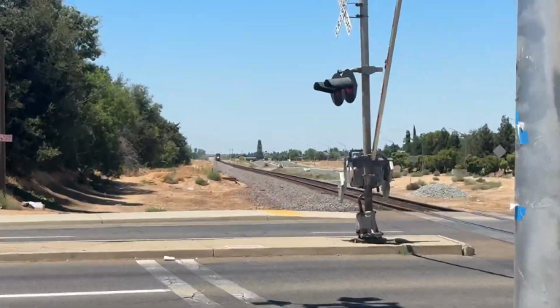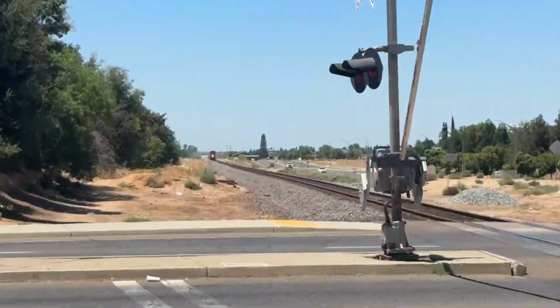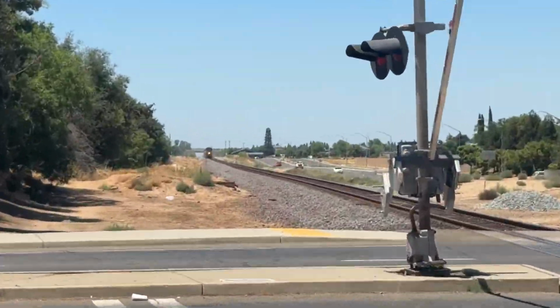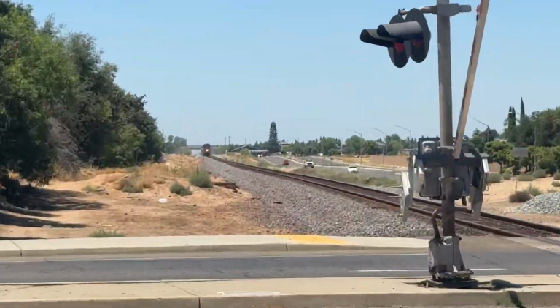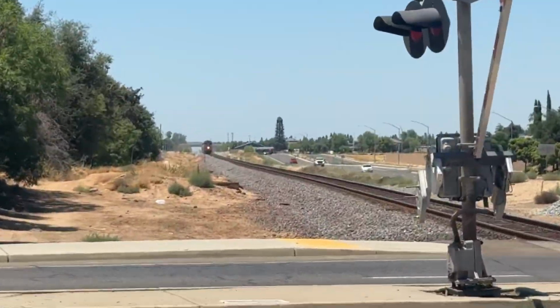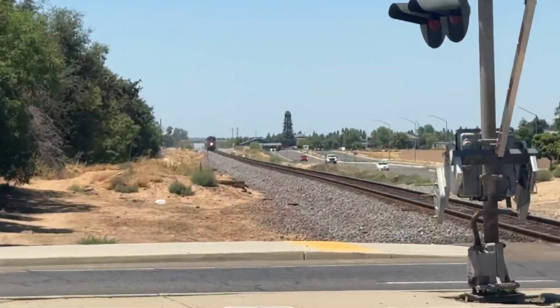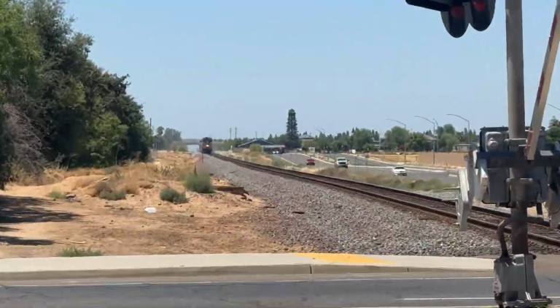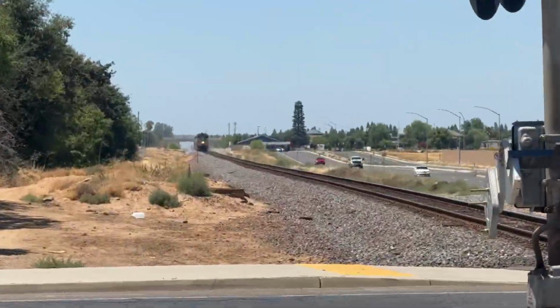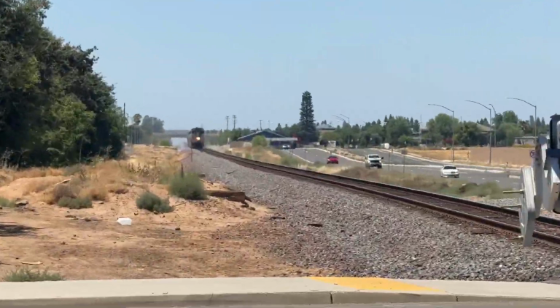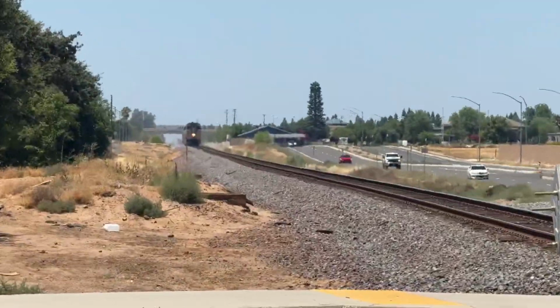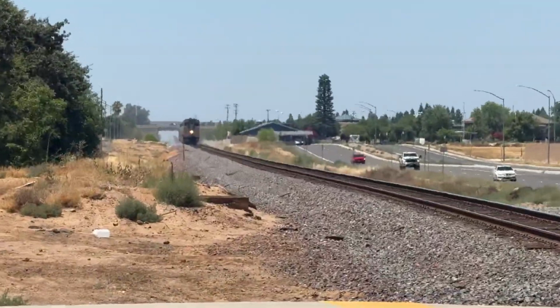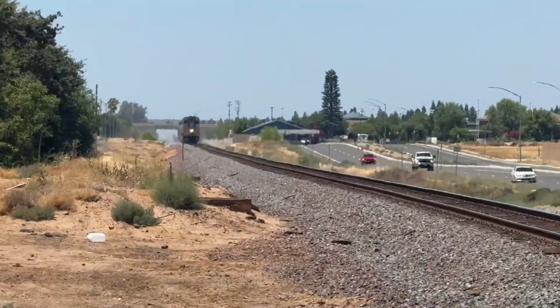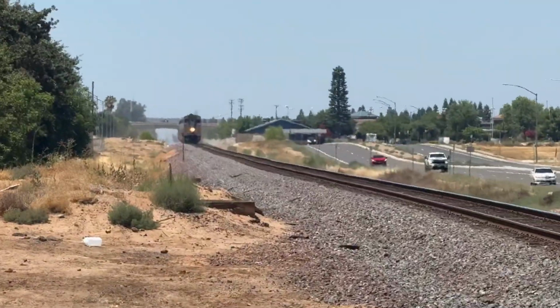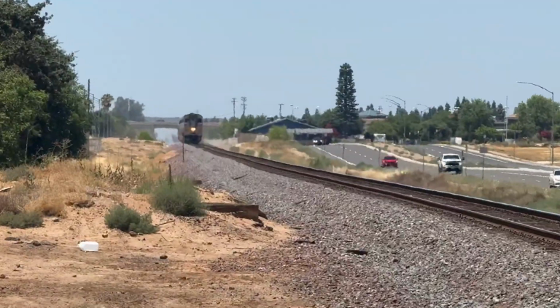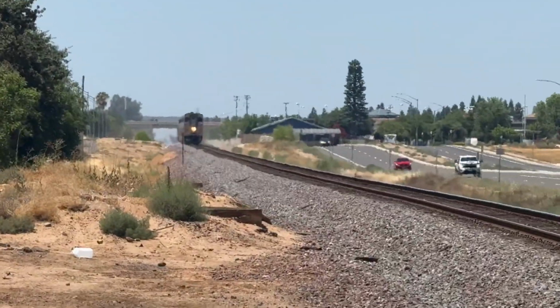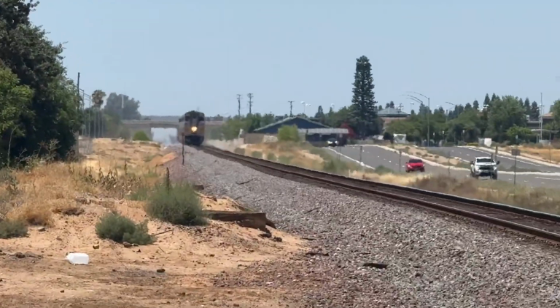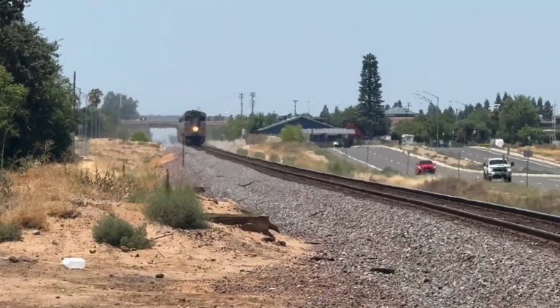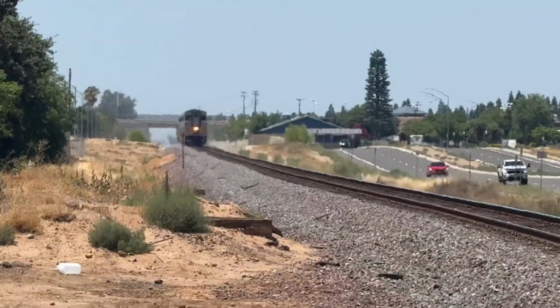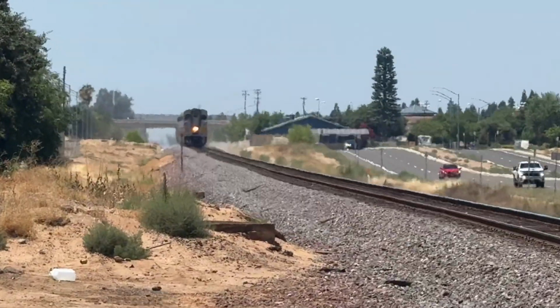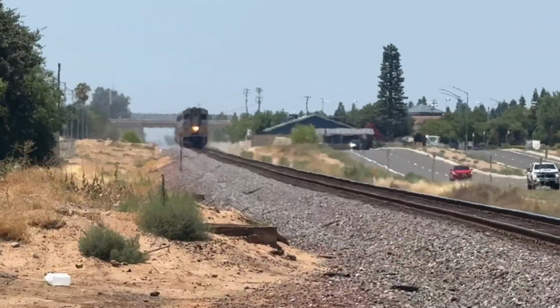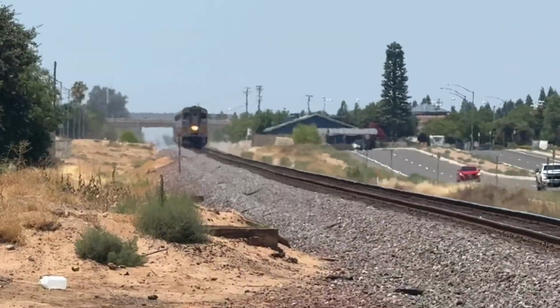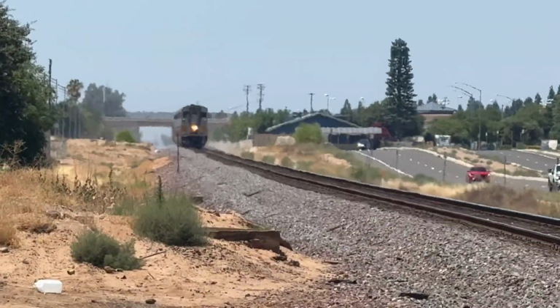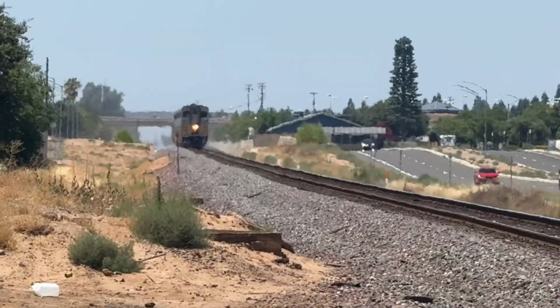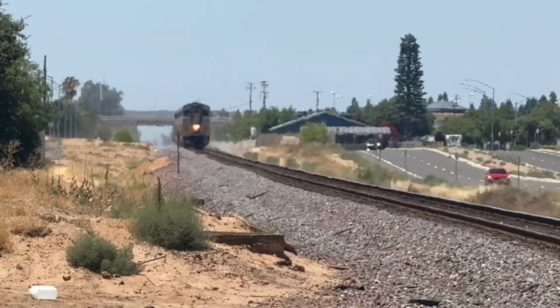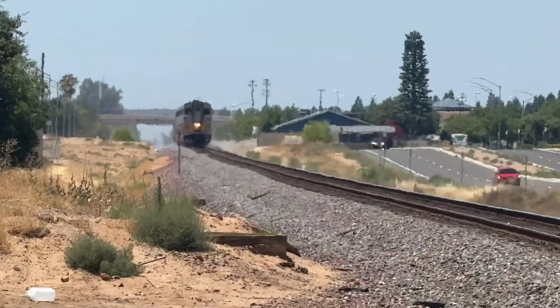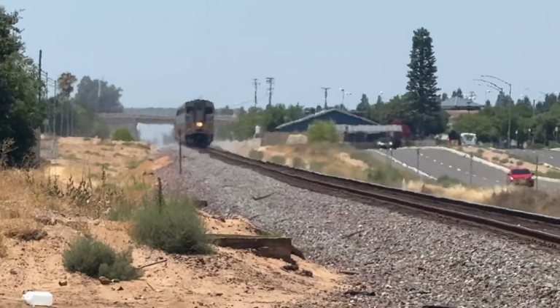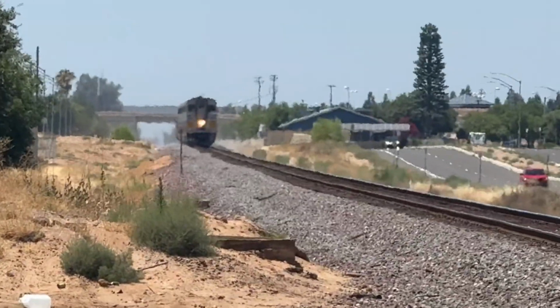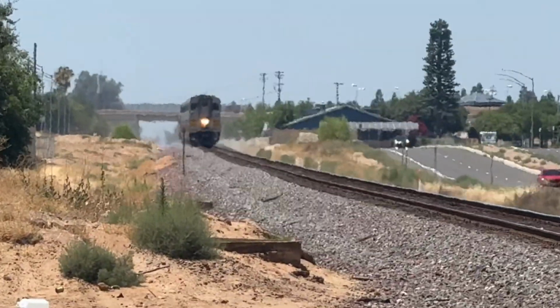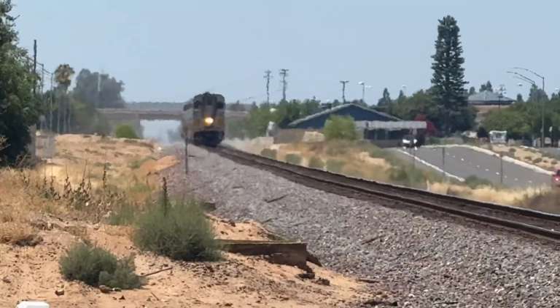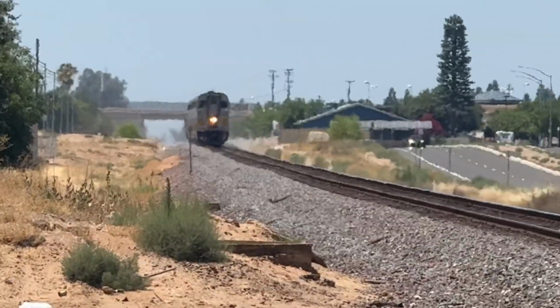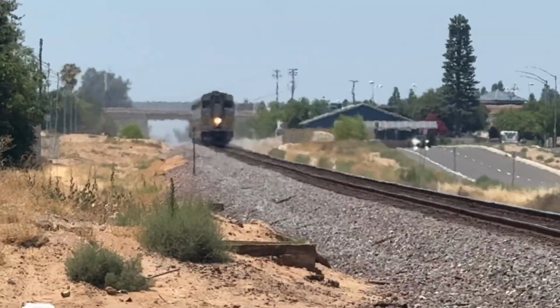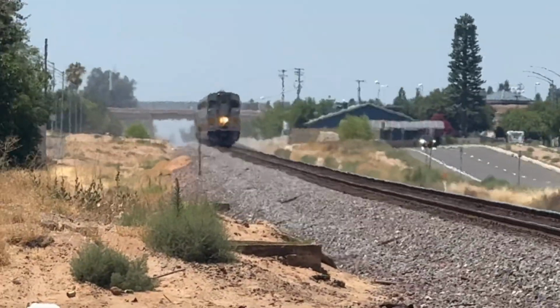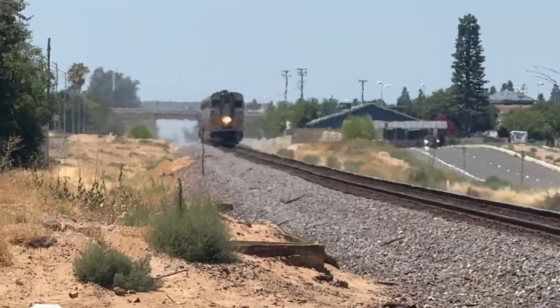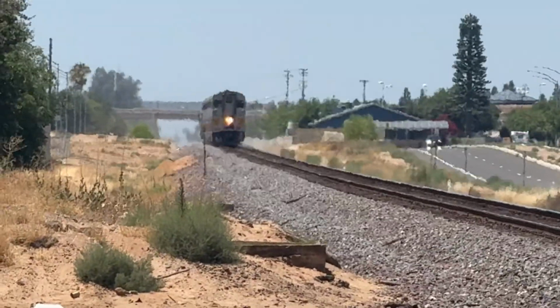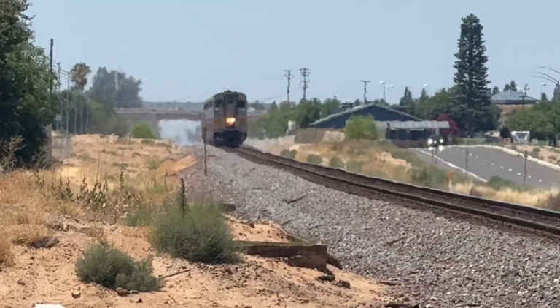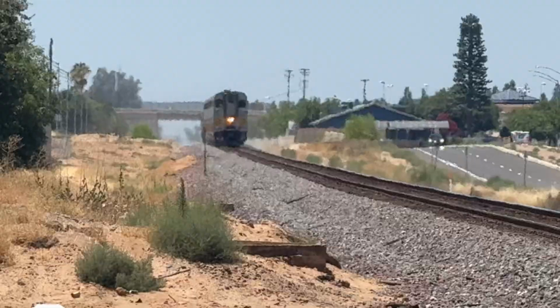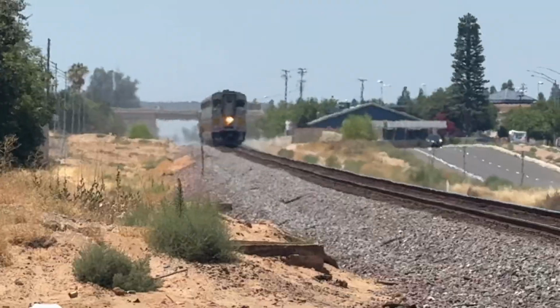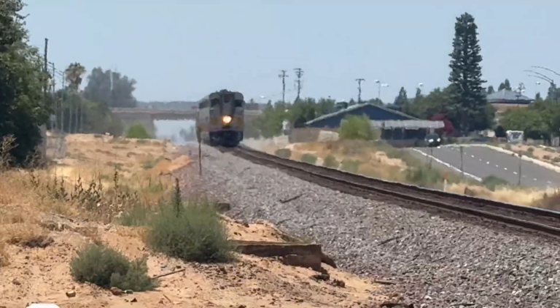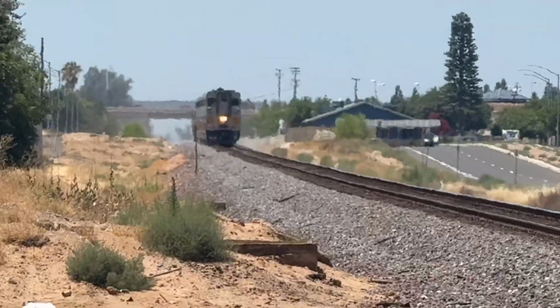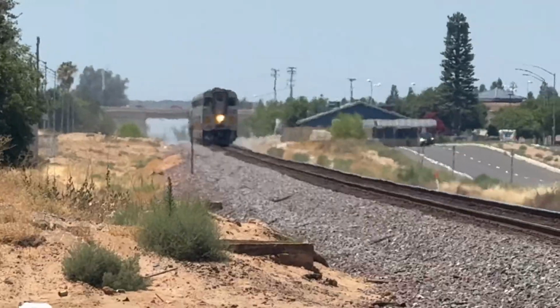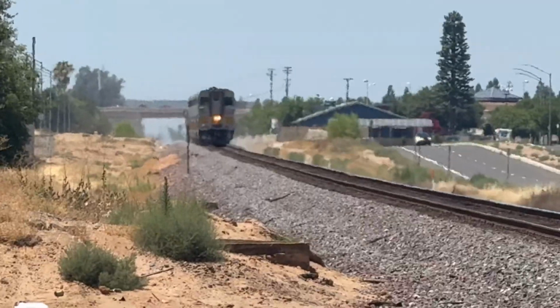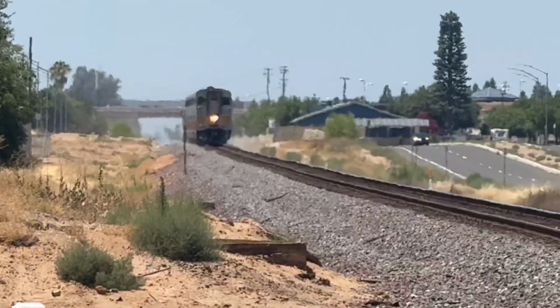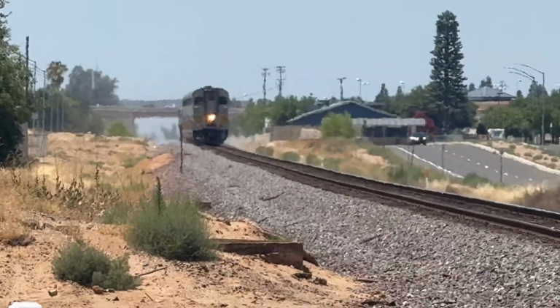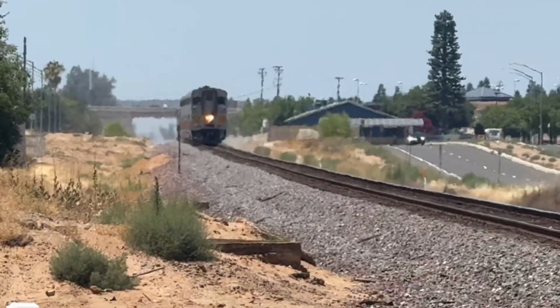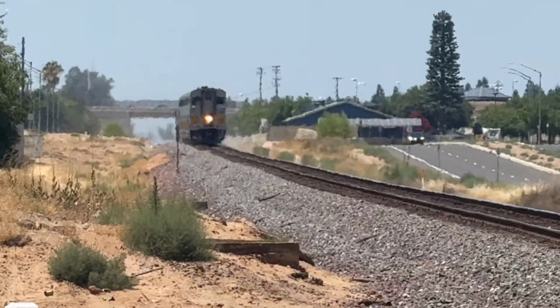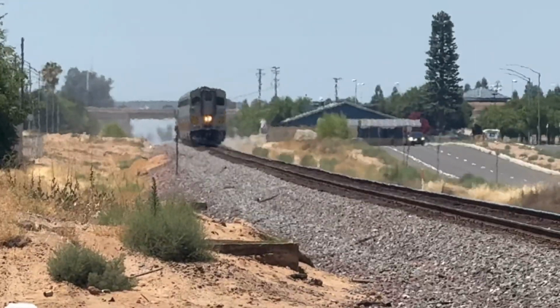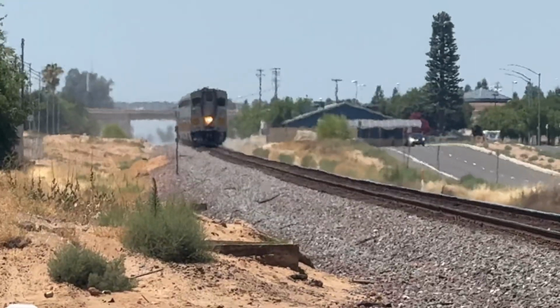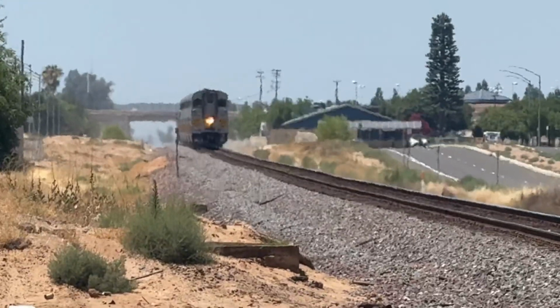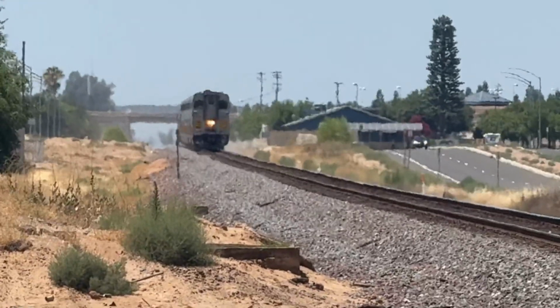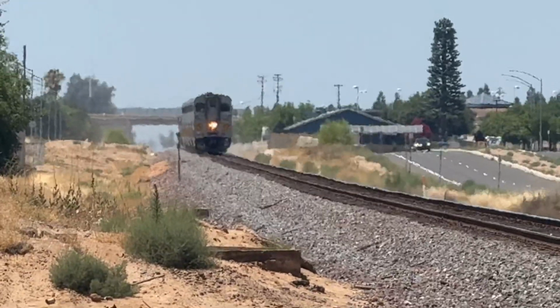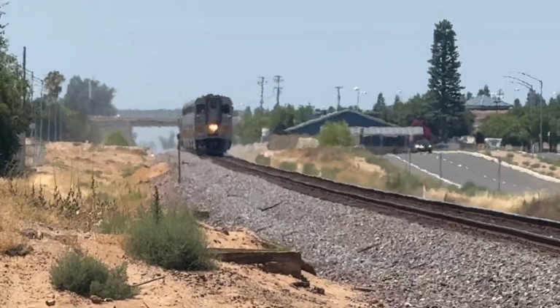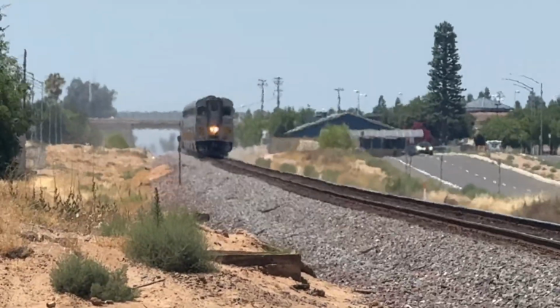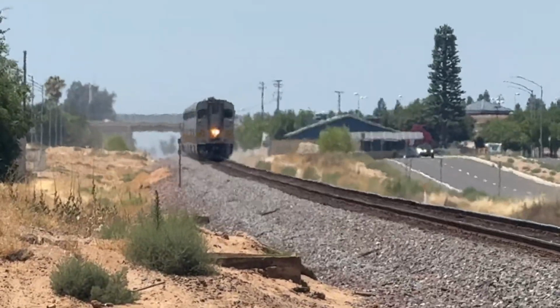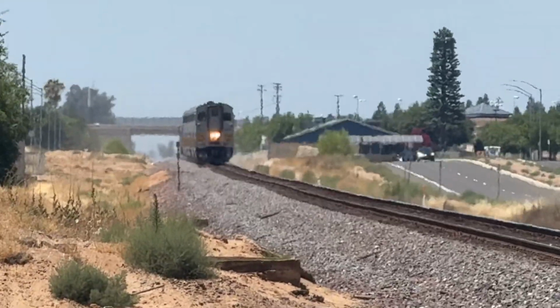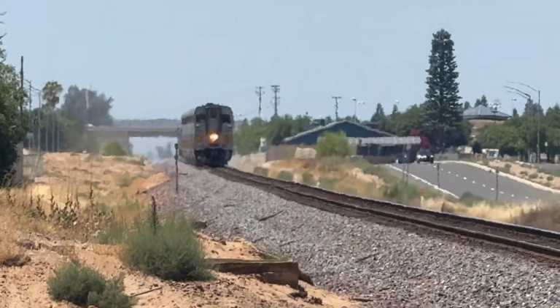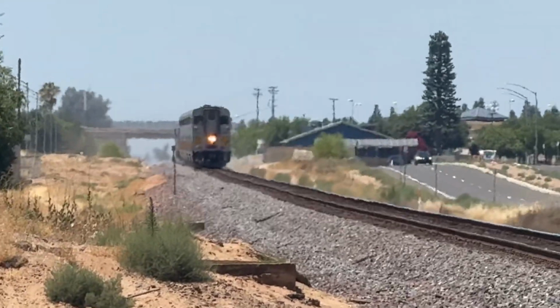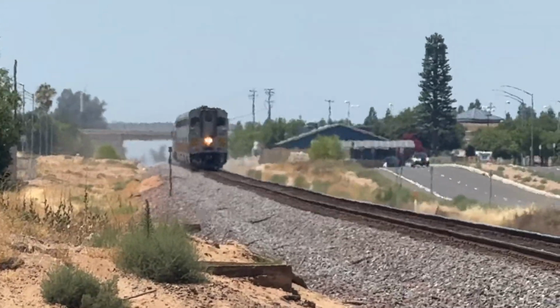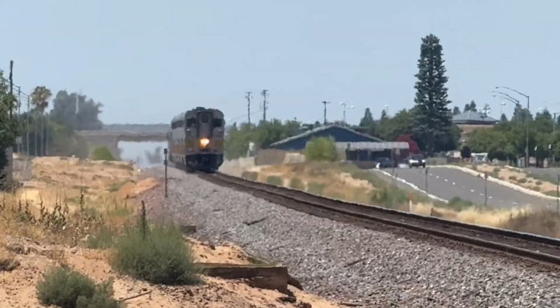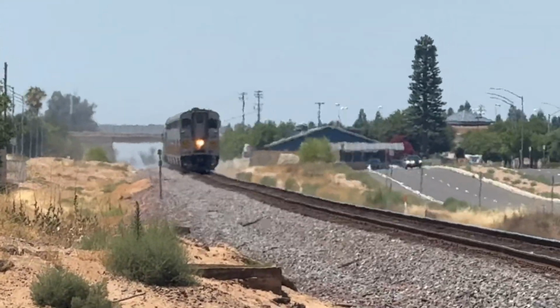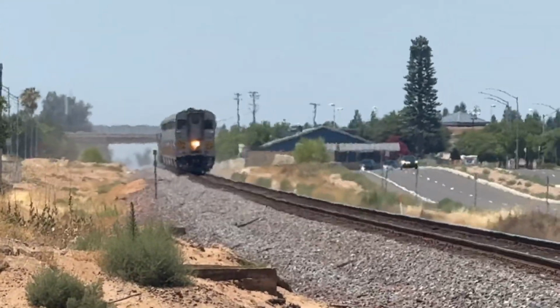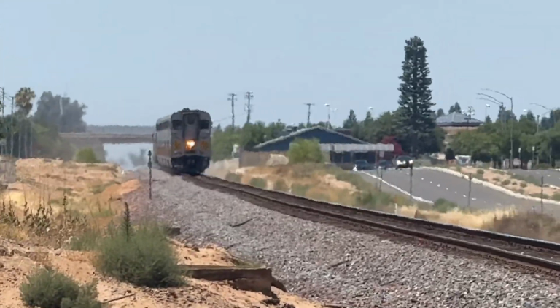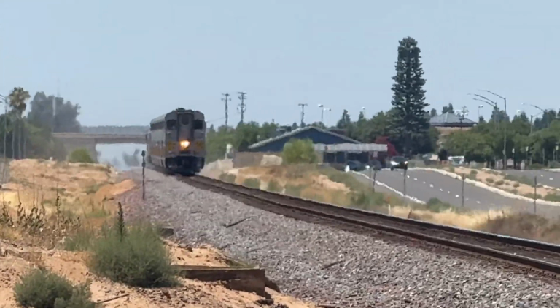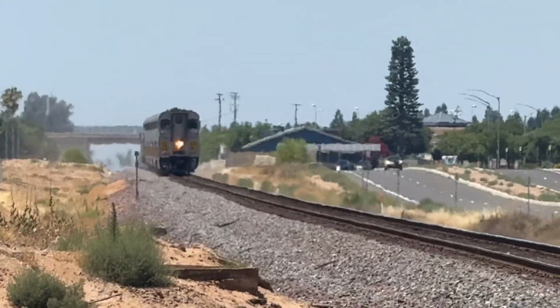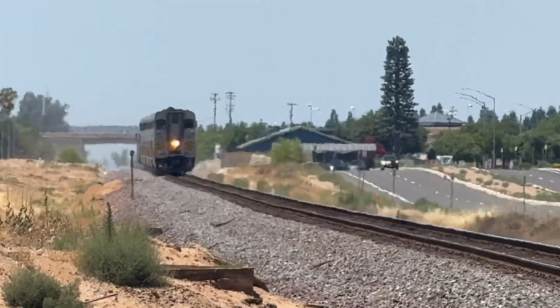Alright folks, this is Amtrak San Joaquin Train 712 on its way to Bakersfield. Here it comes.